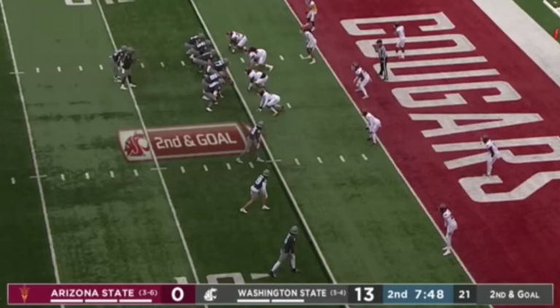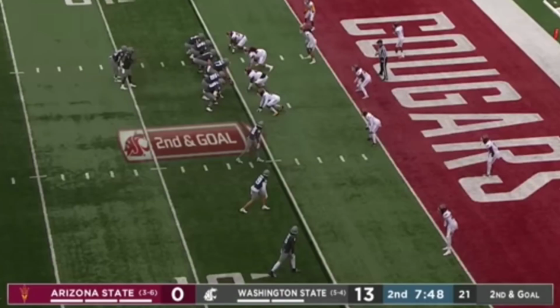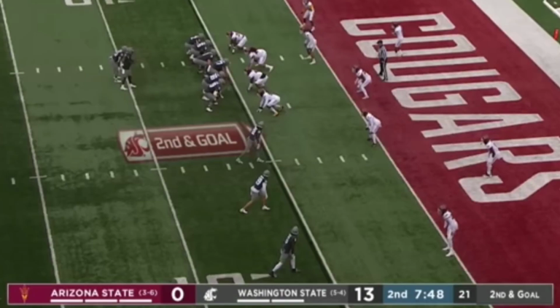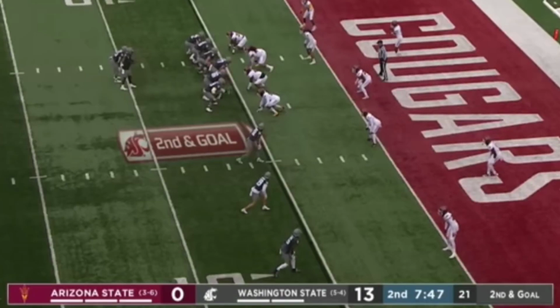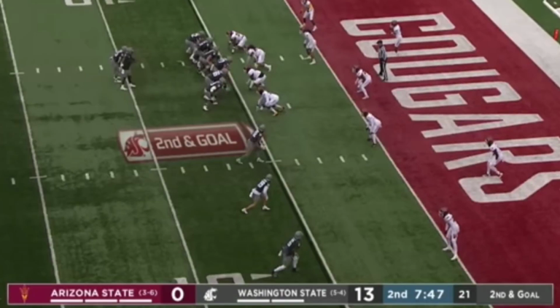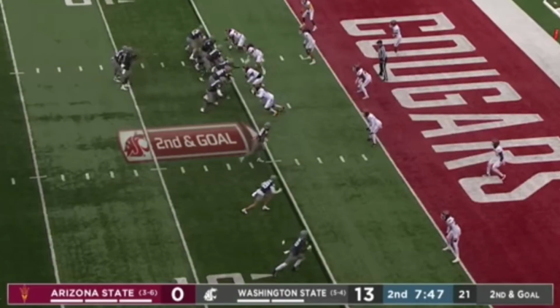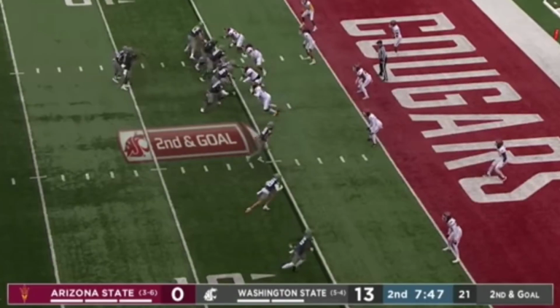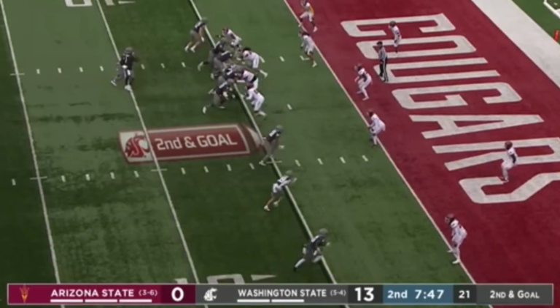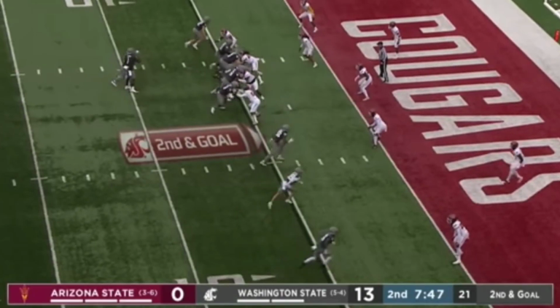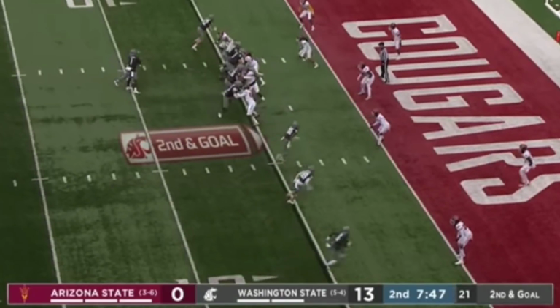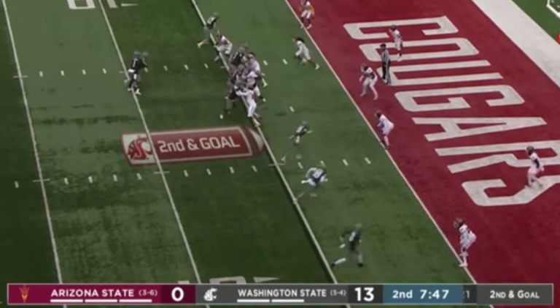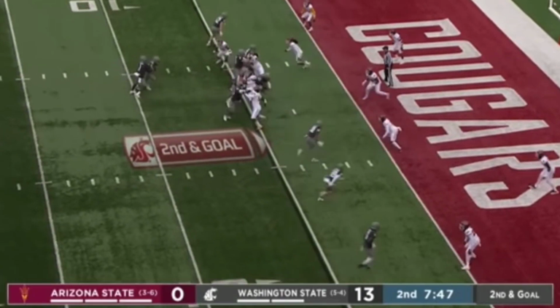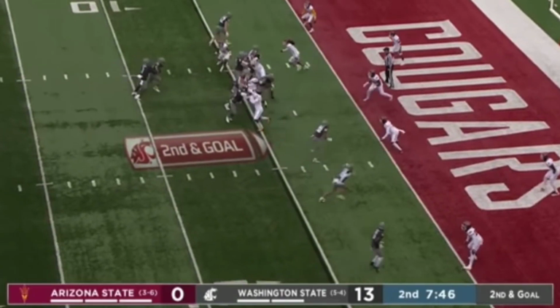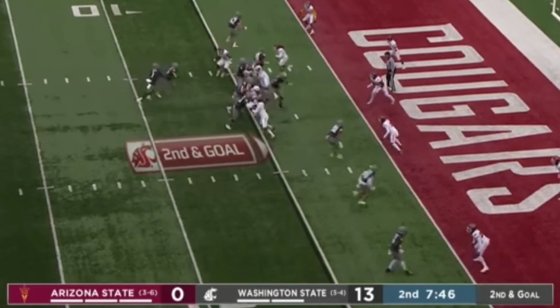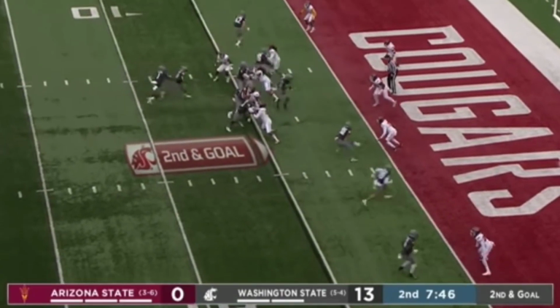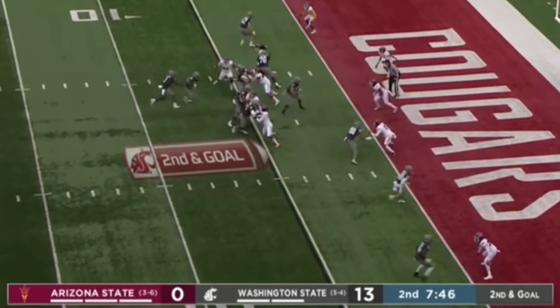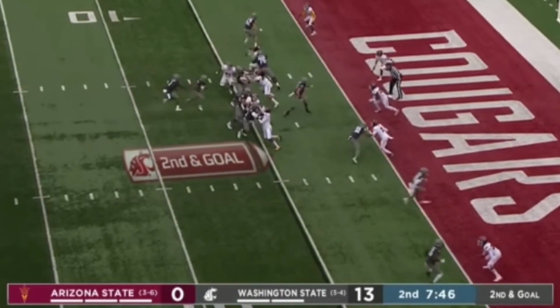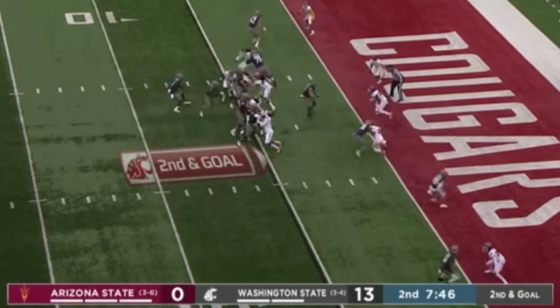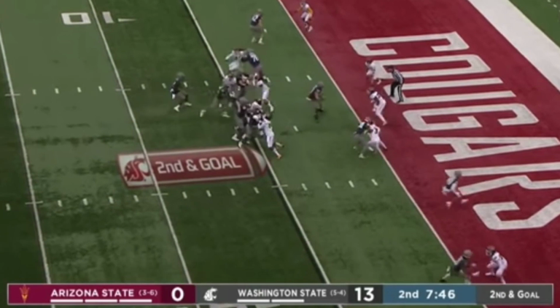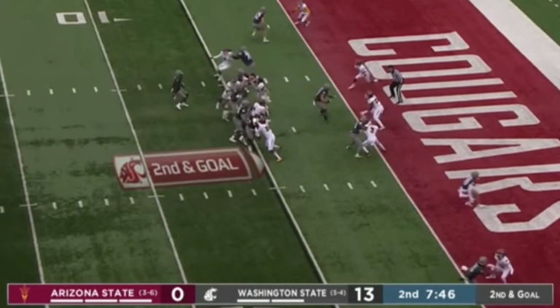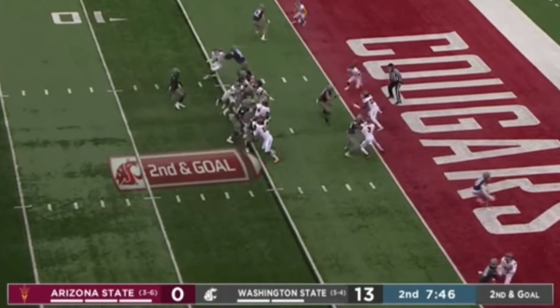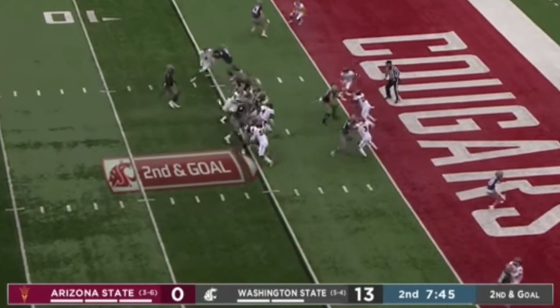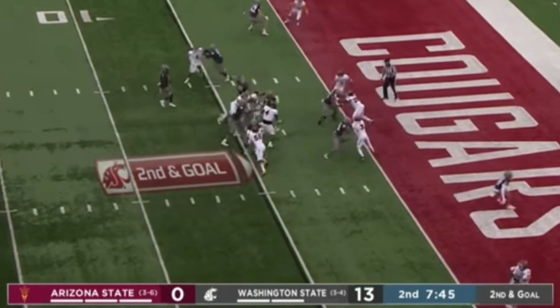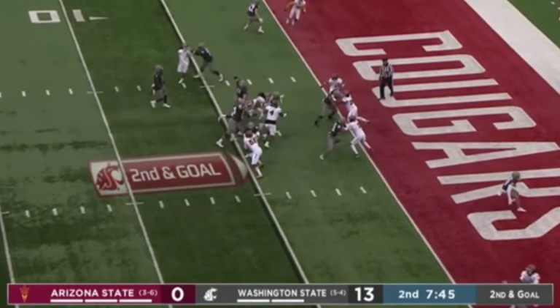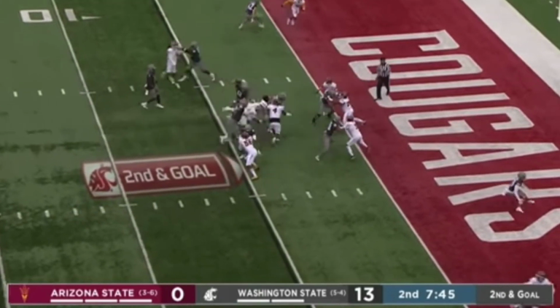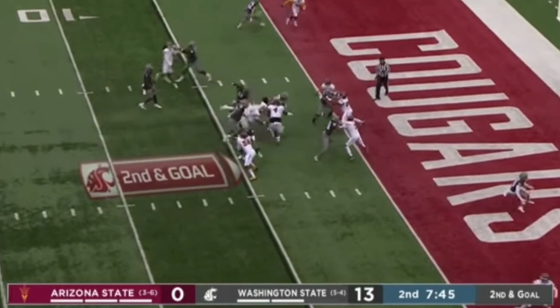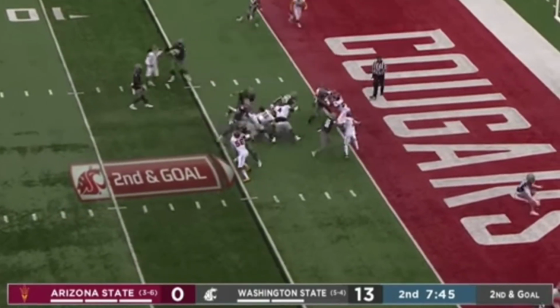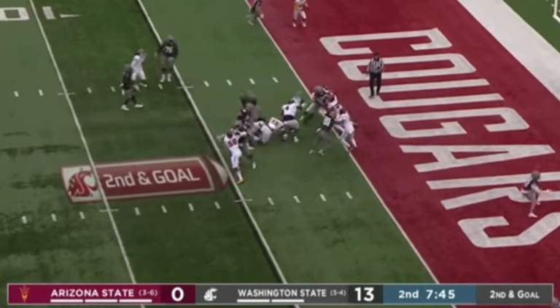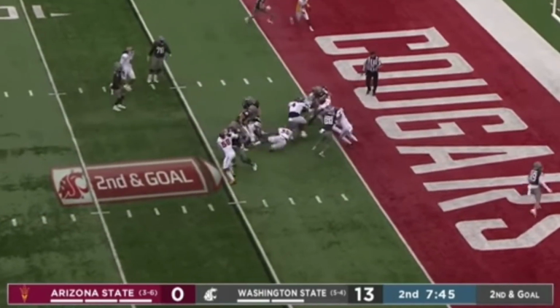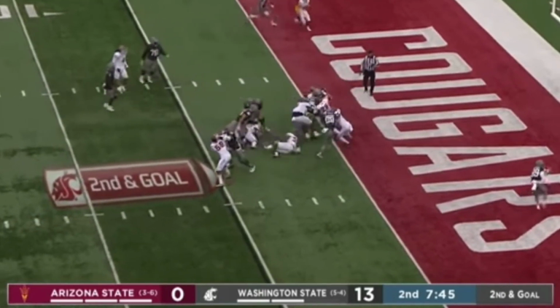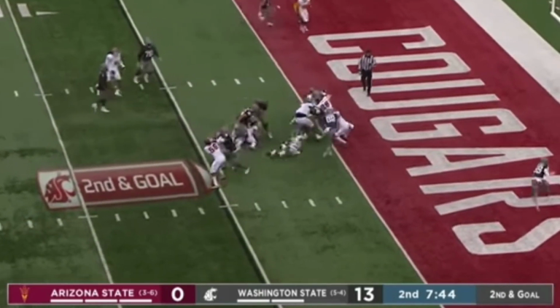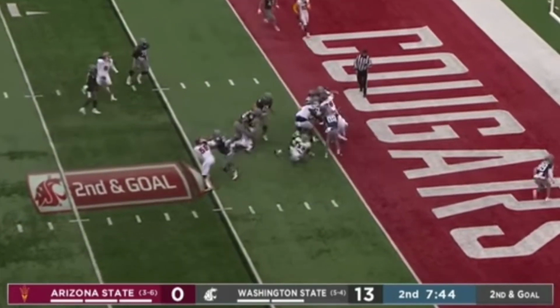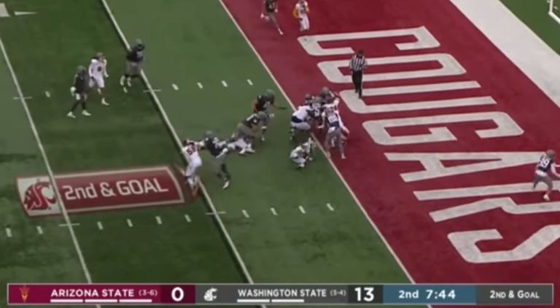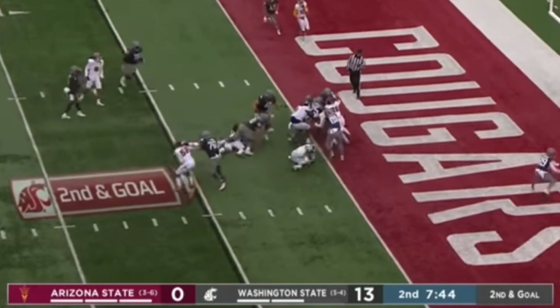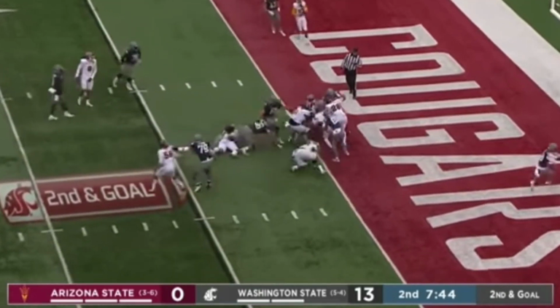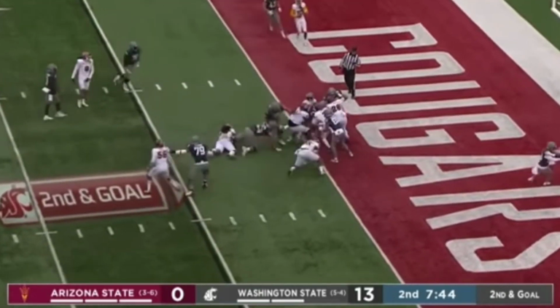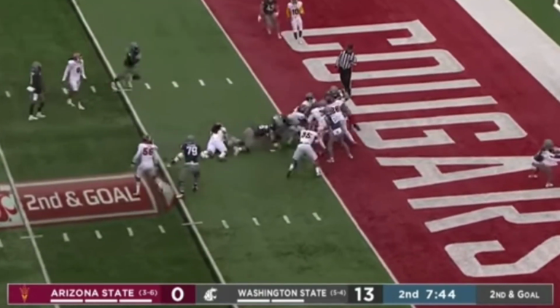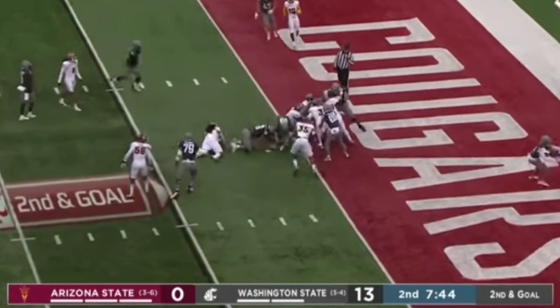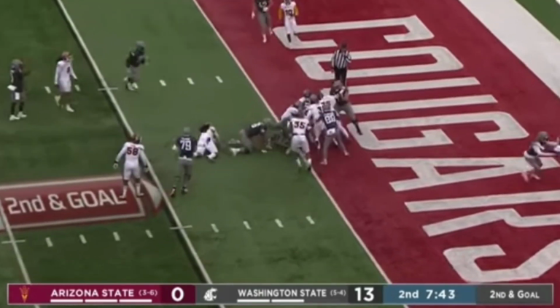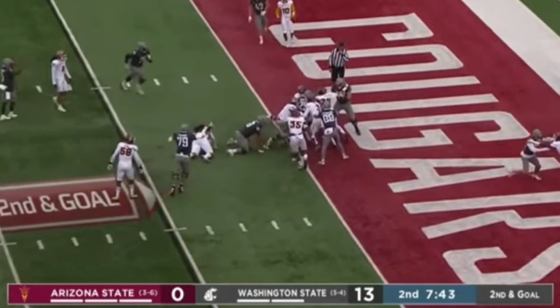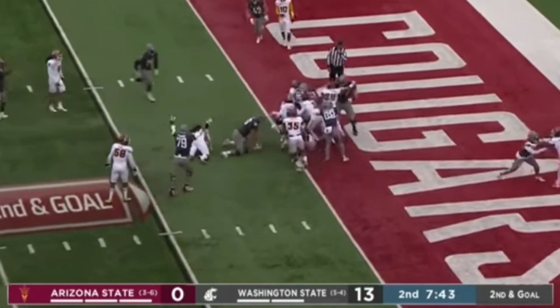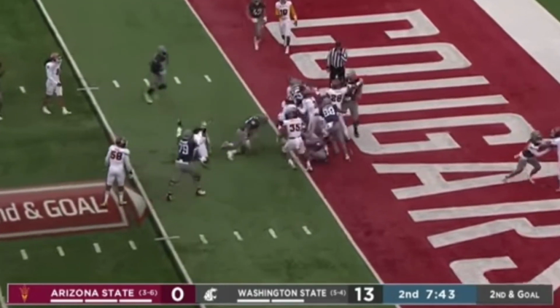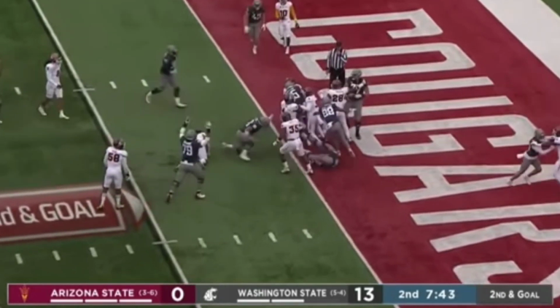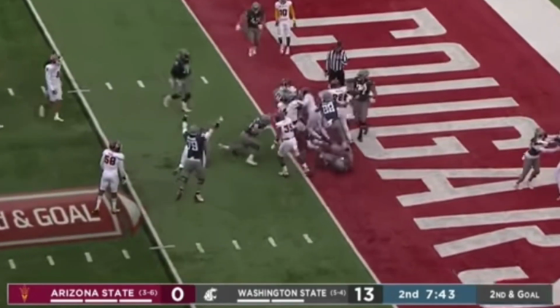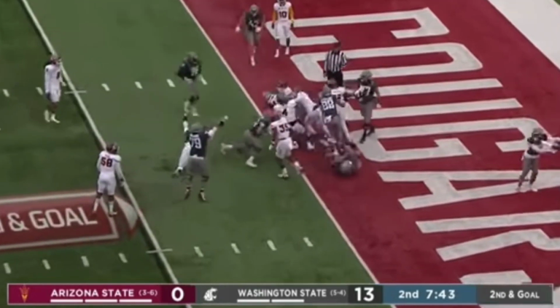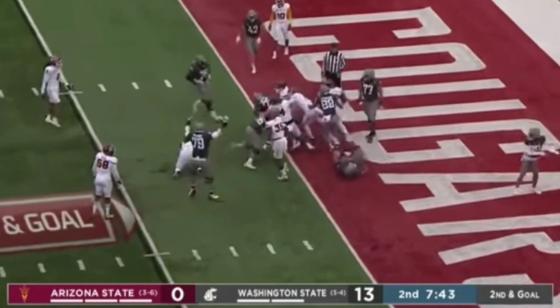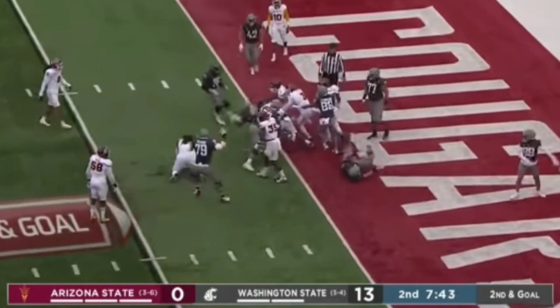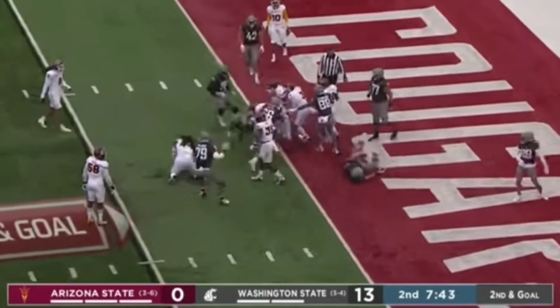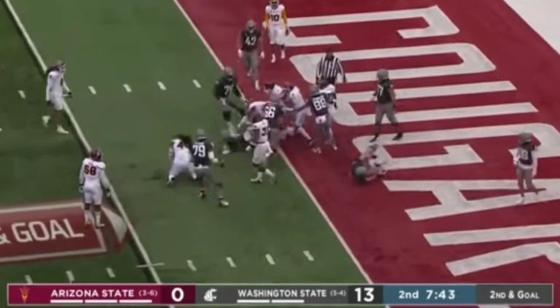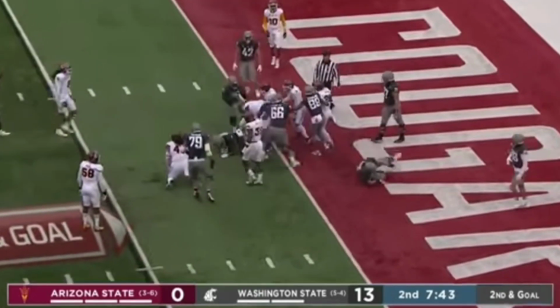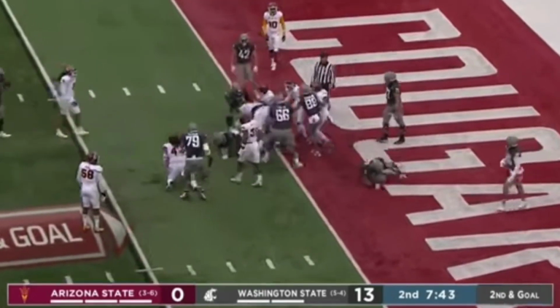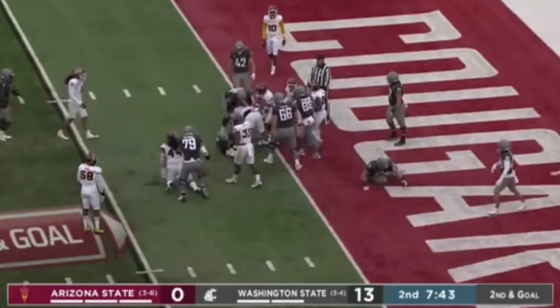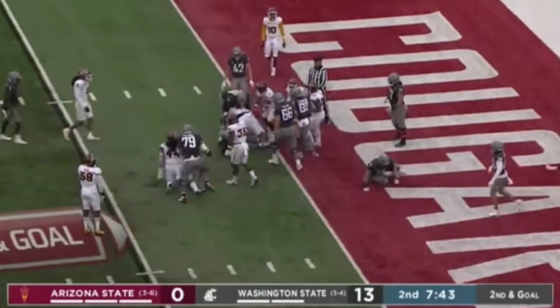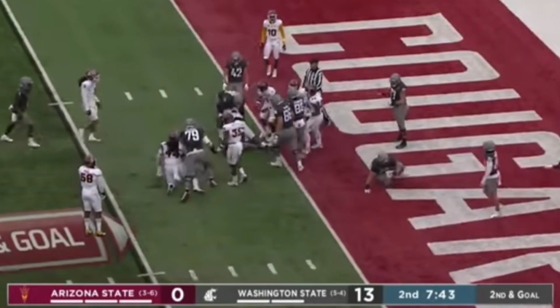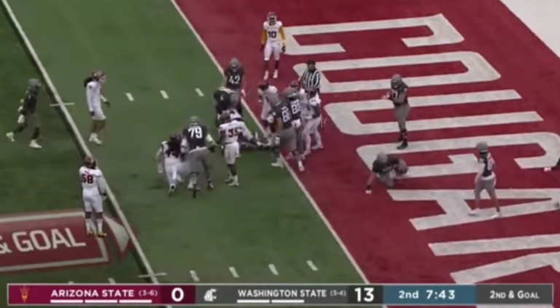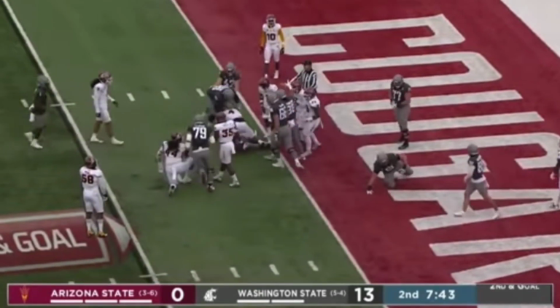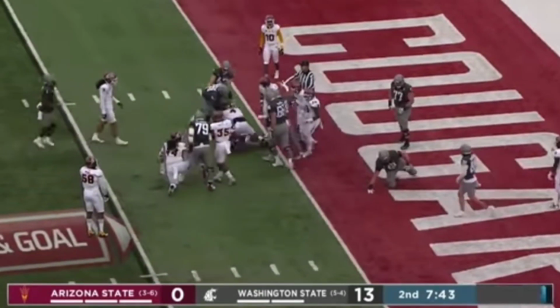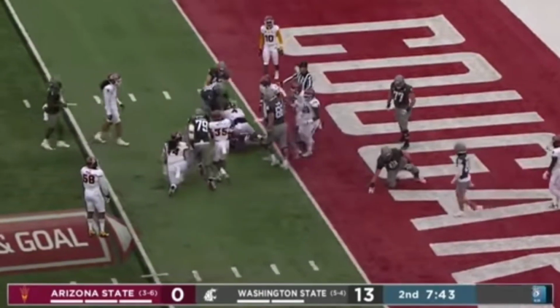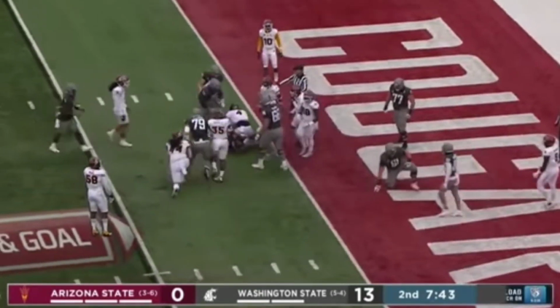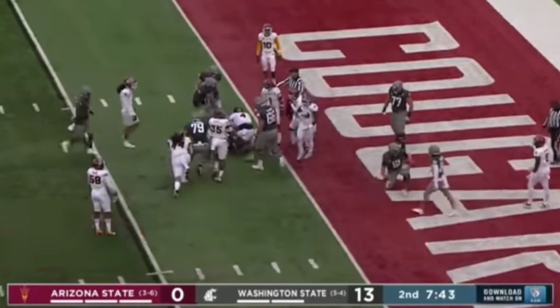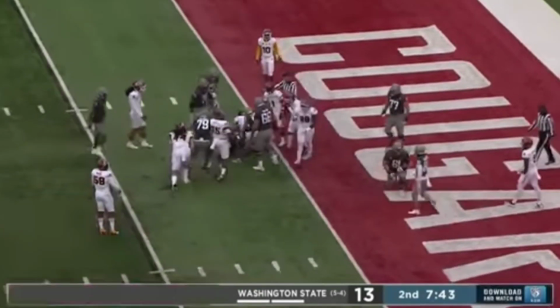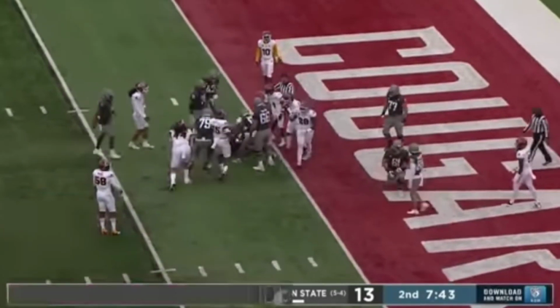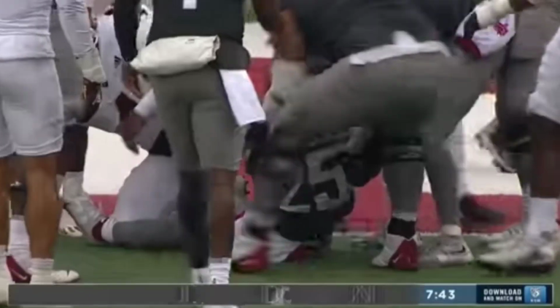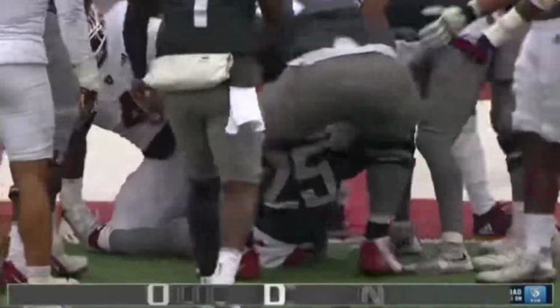Second and goal. Again they'll run it, slashing through. Watson leaning in. Touchdown, Washington State.